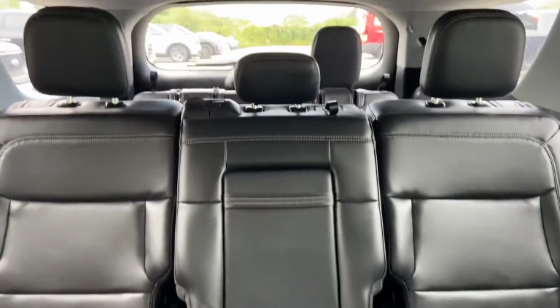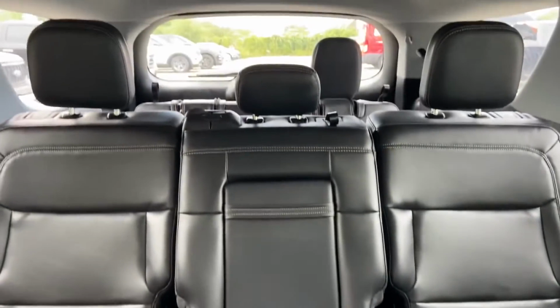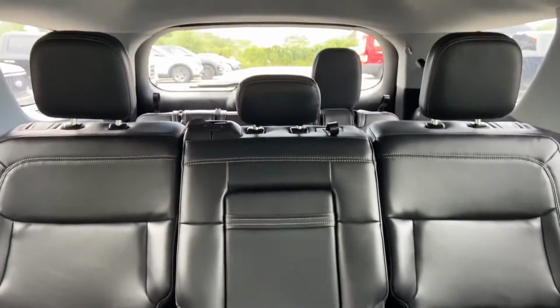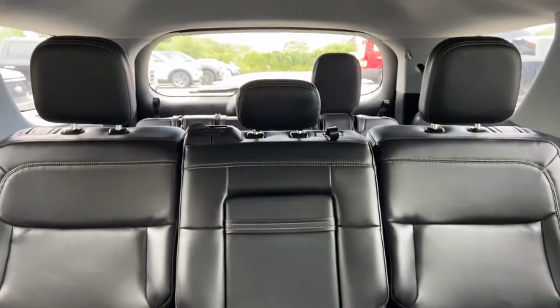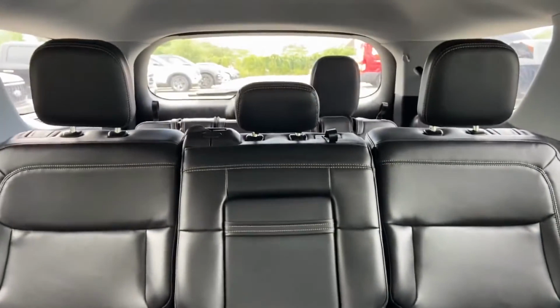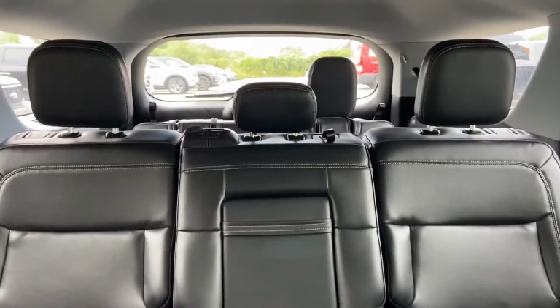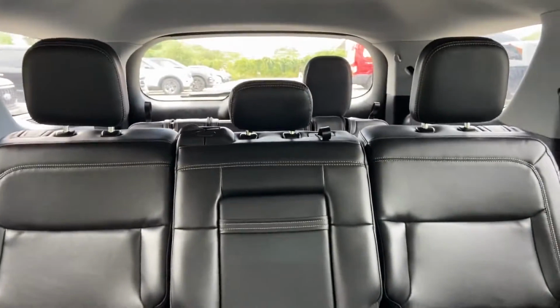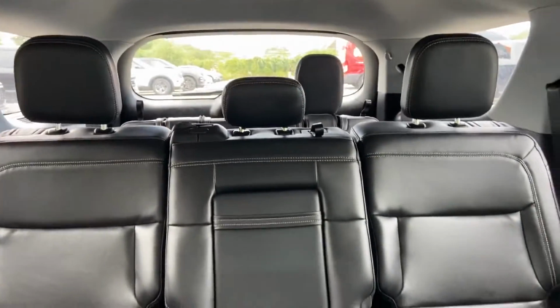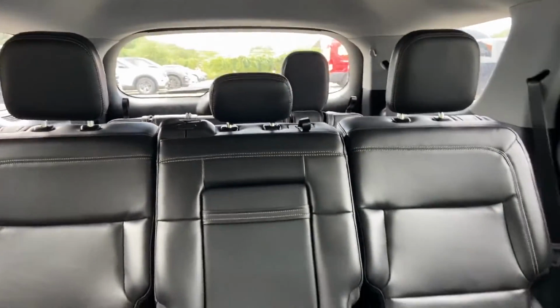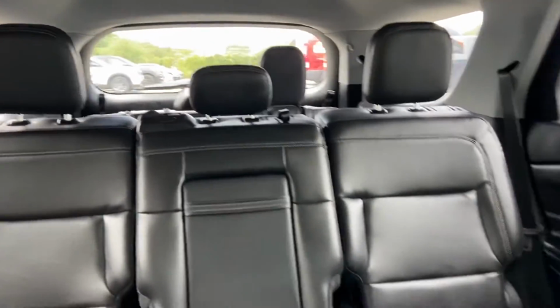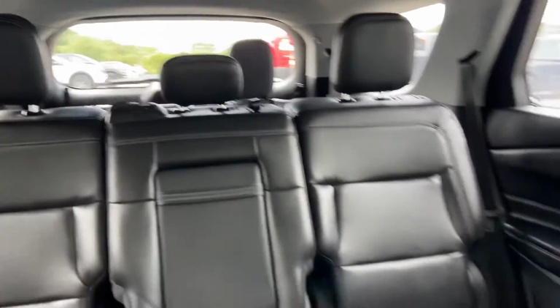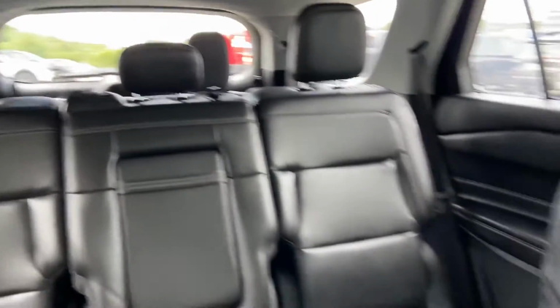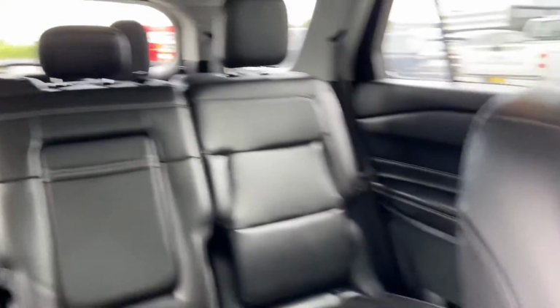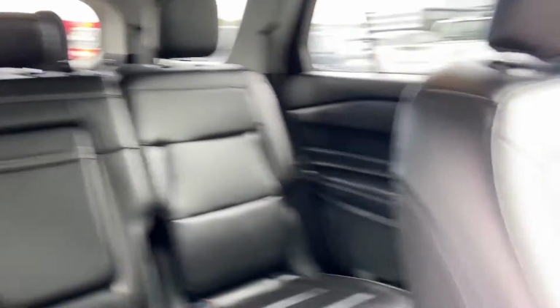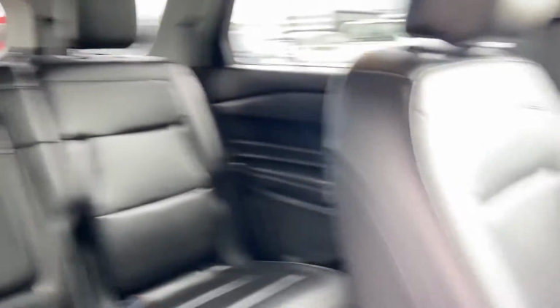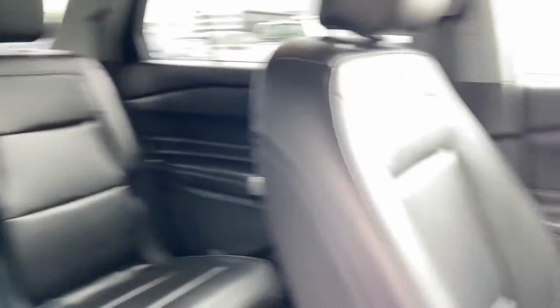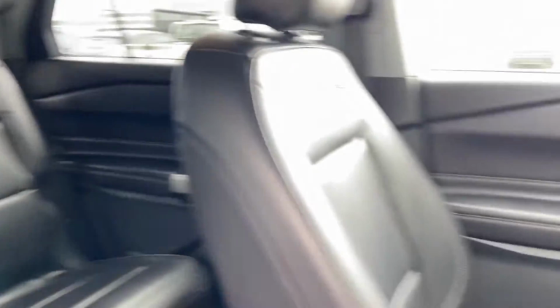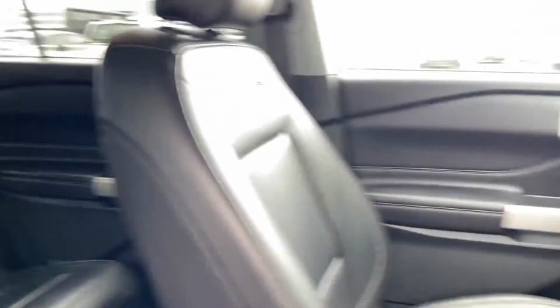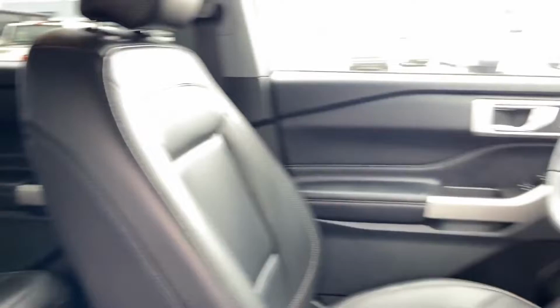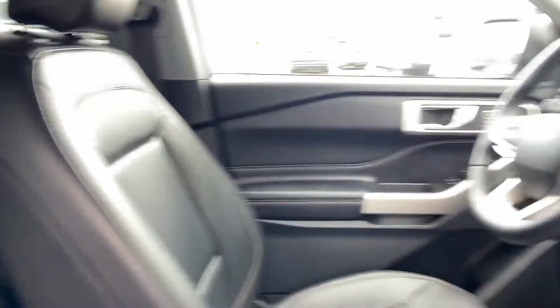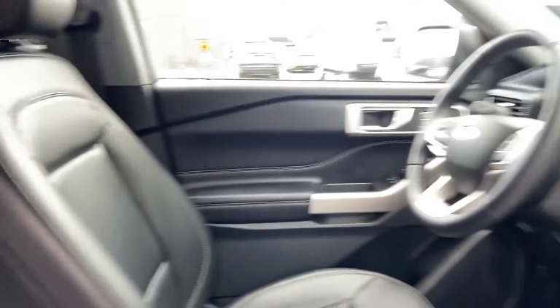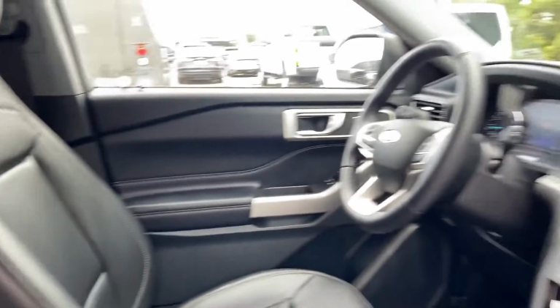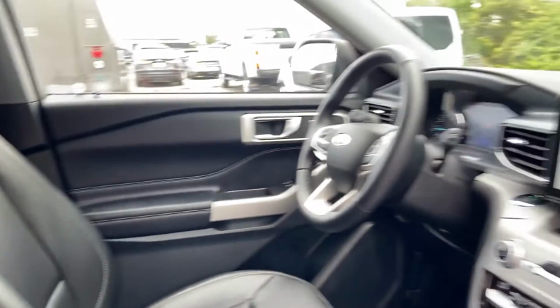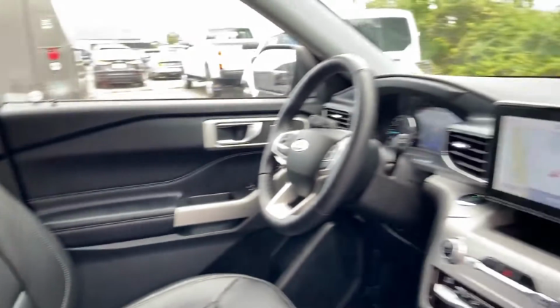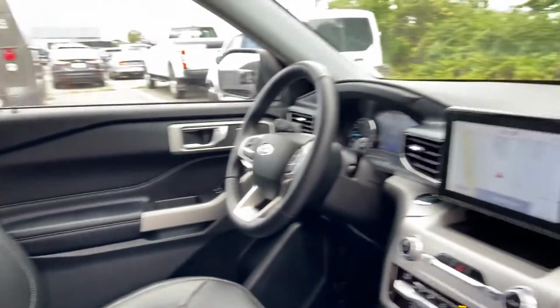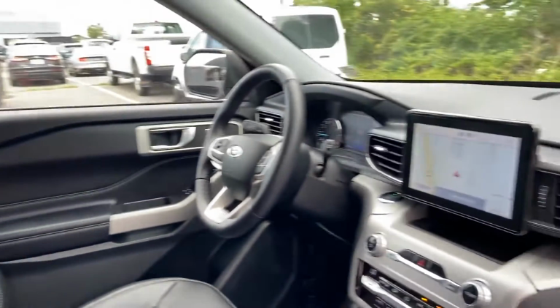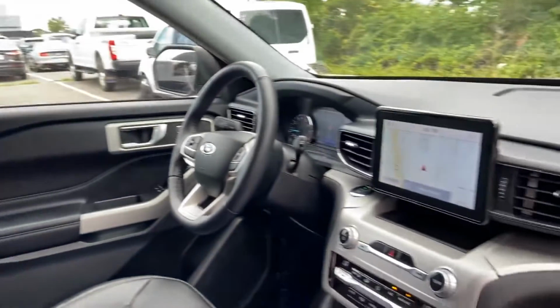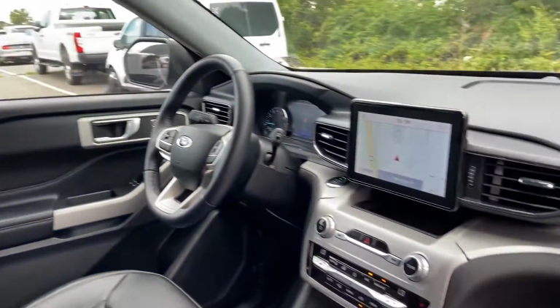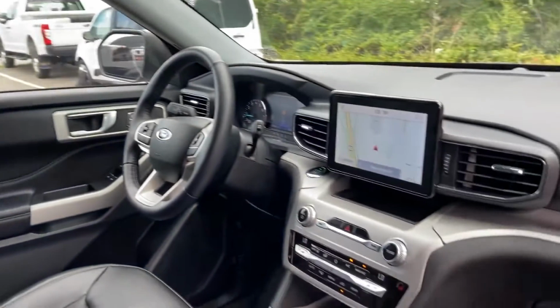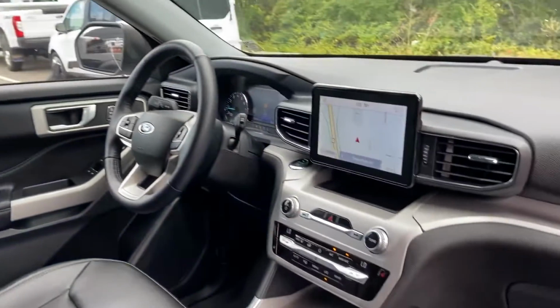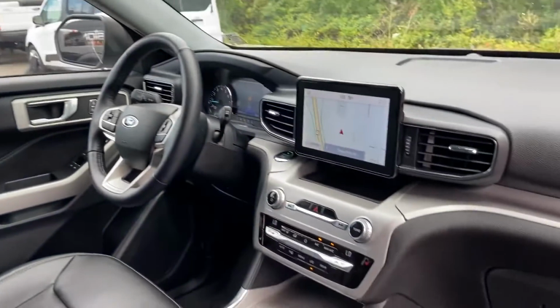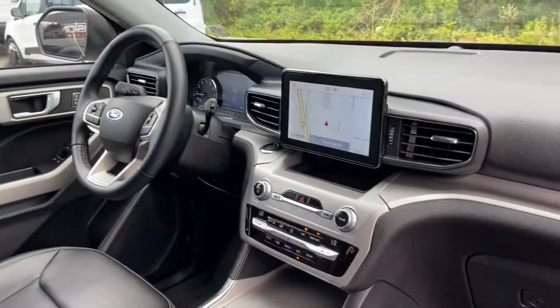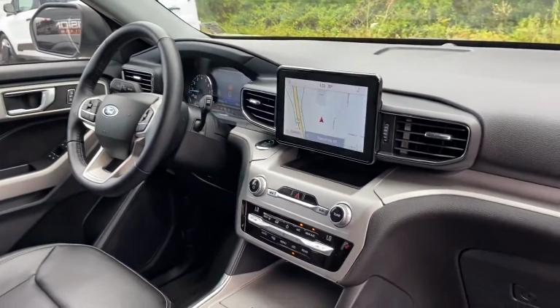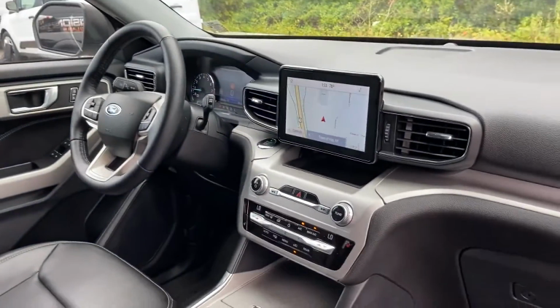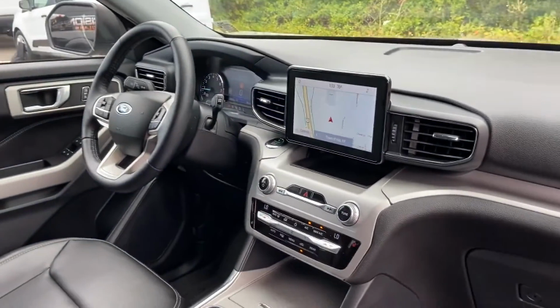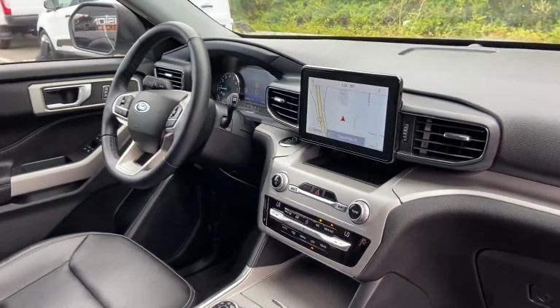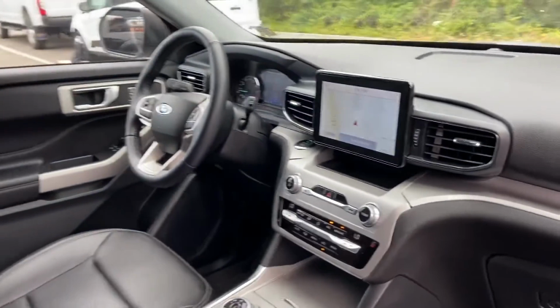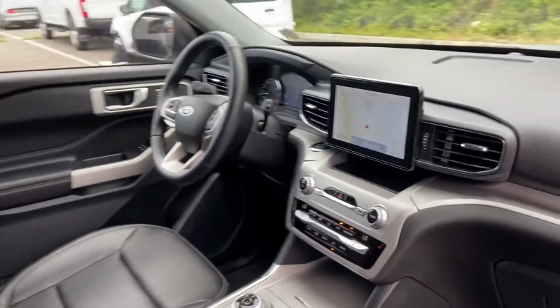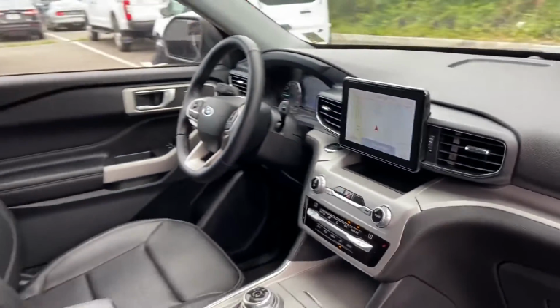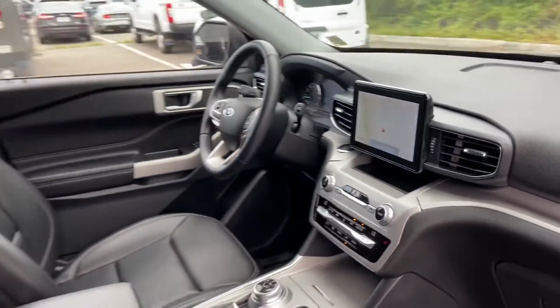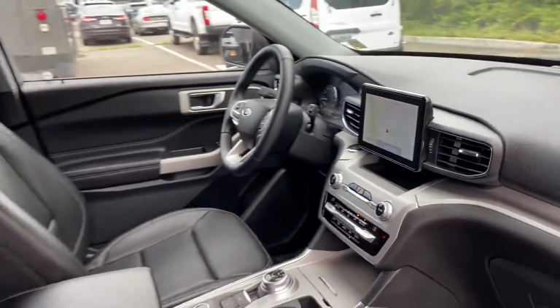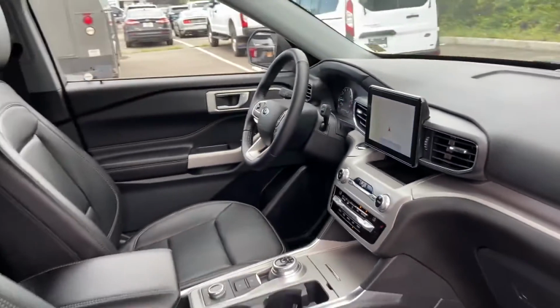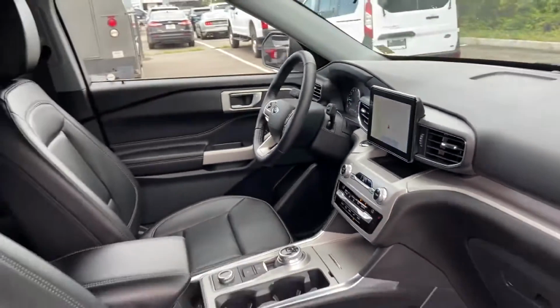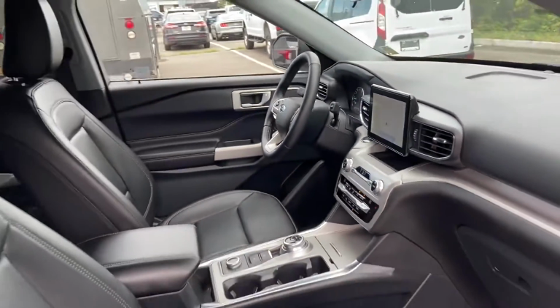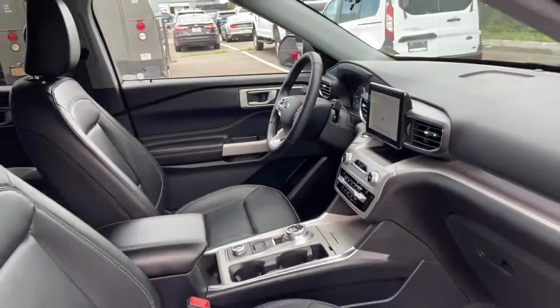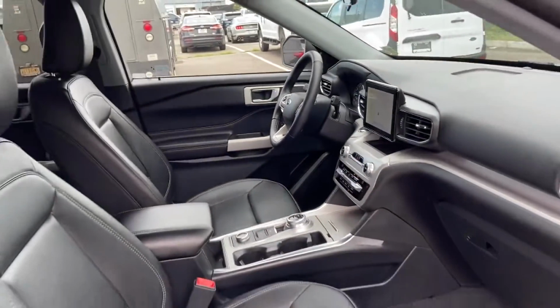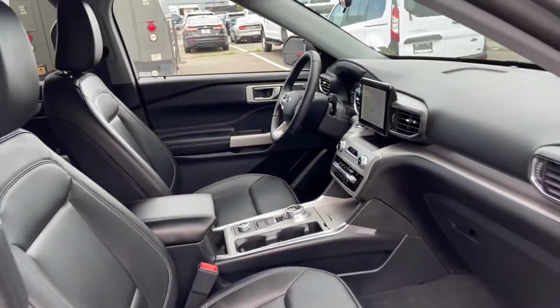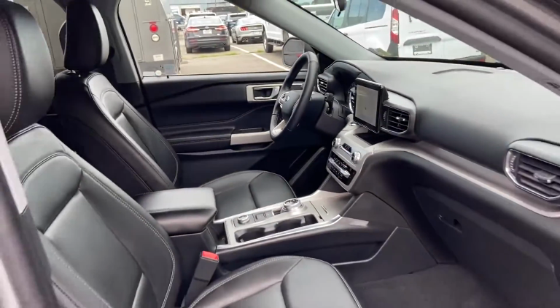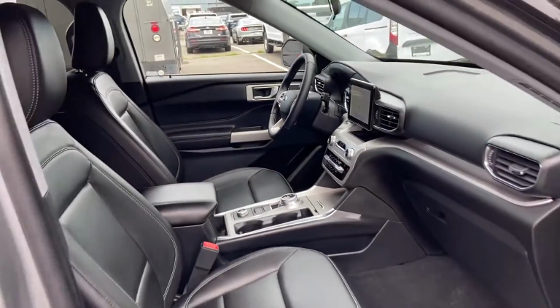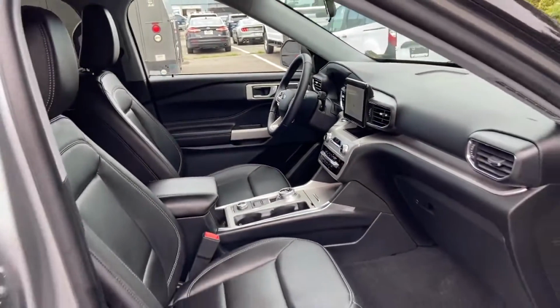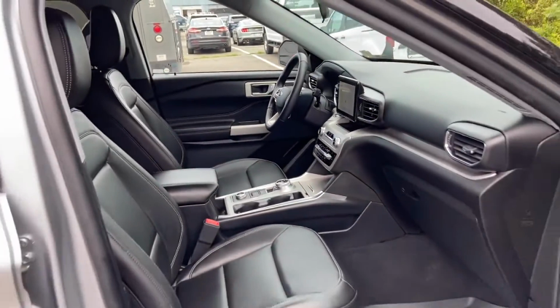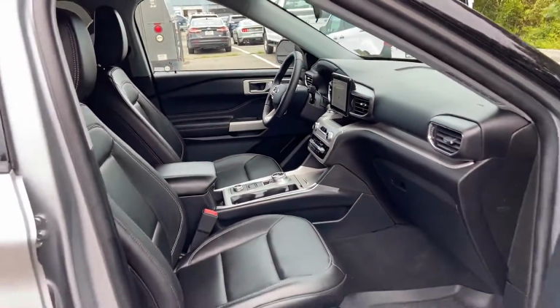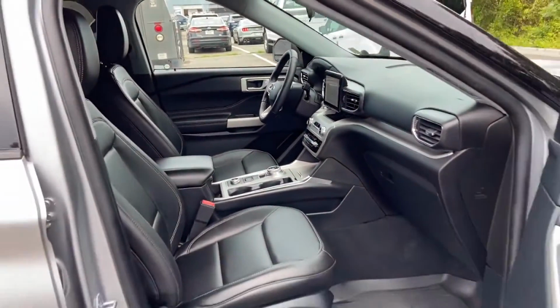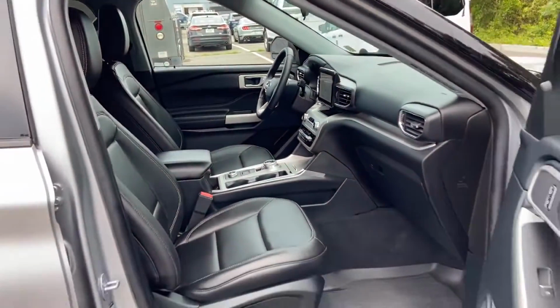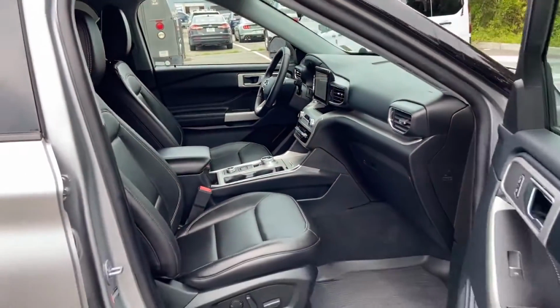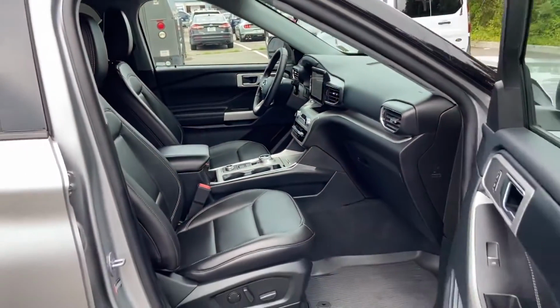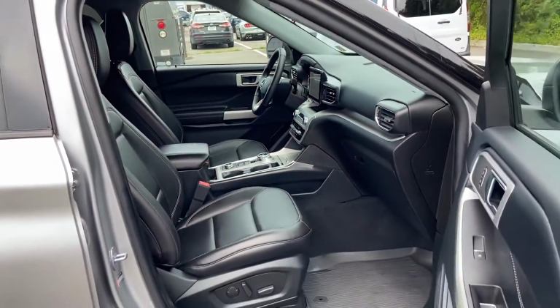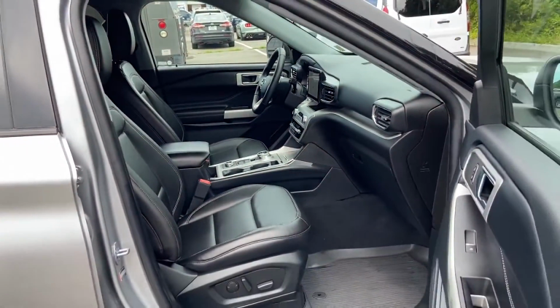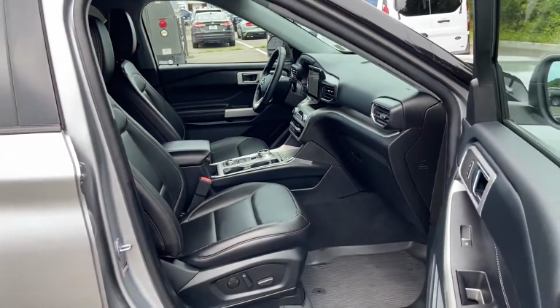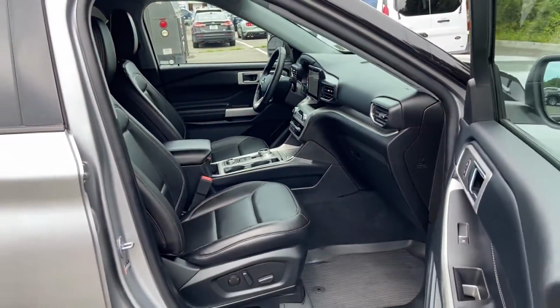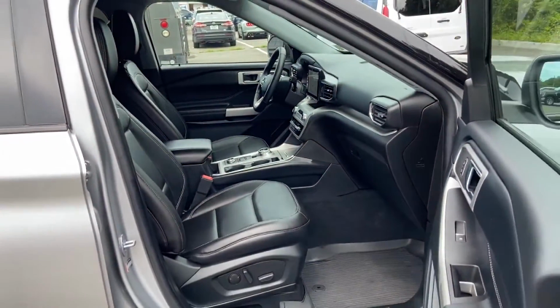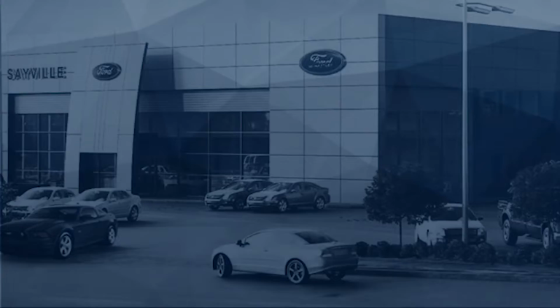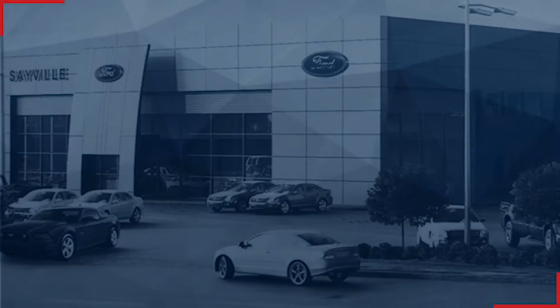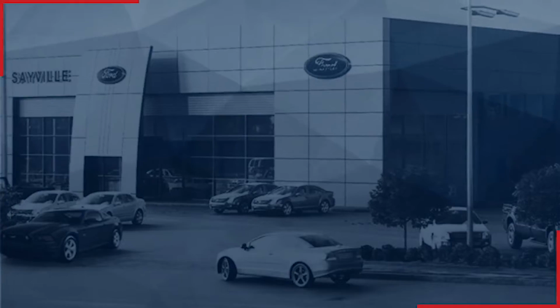Whether you need to purchase, finance, or service a new or pre-owned Ford, from the moment you walk into our showroom, you'll know.